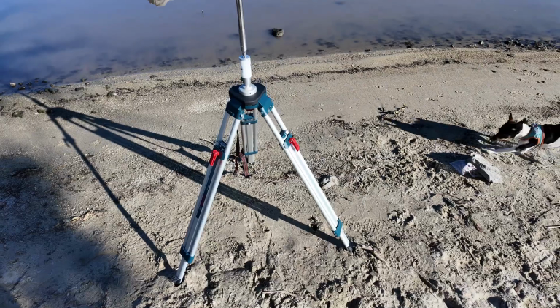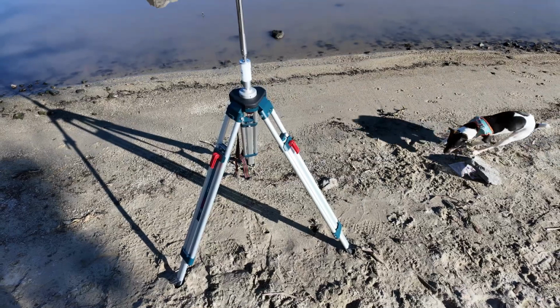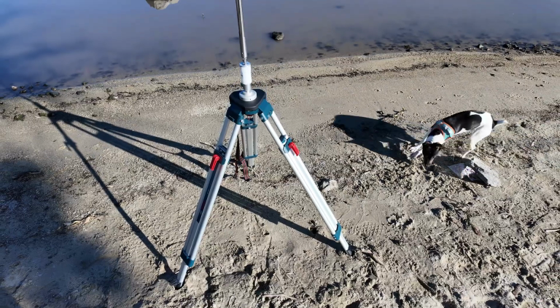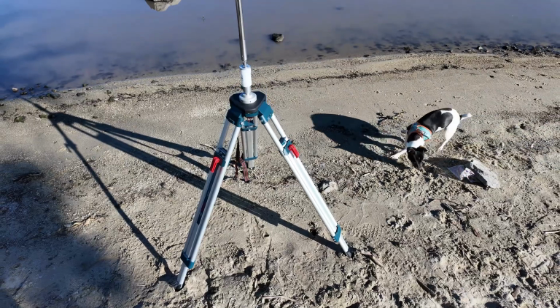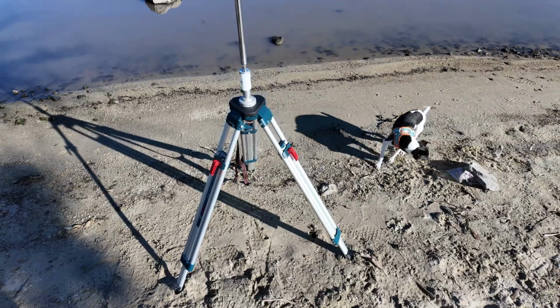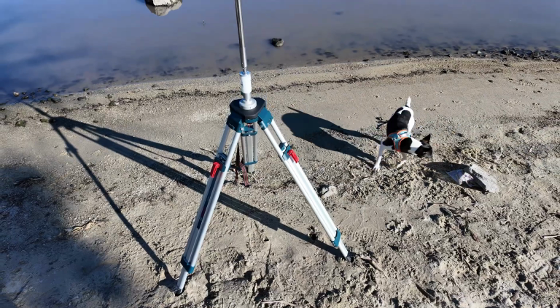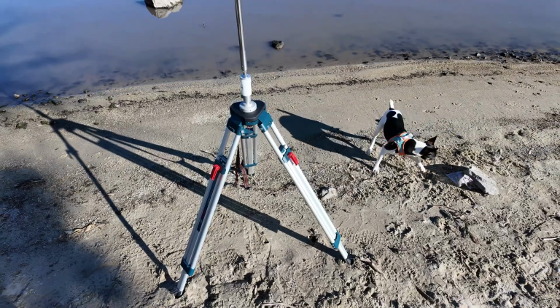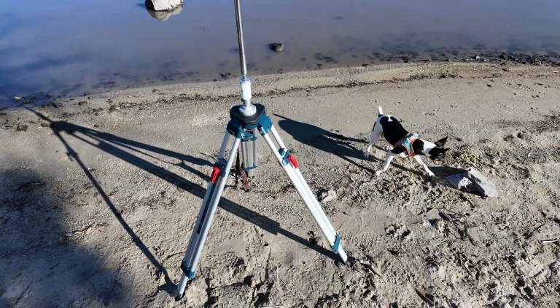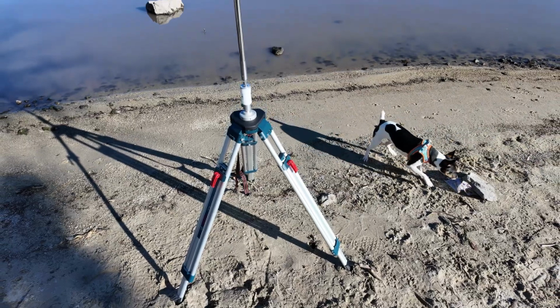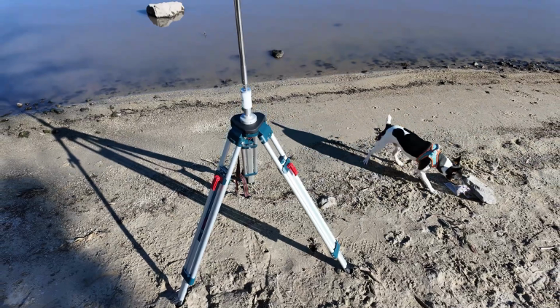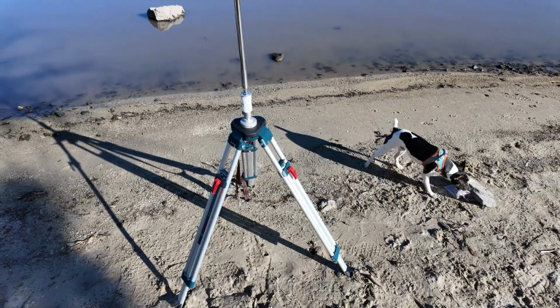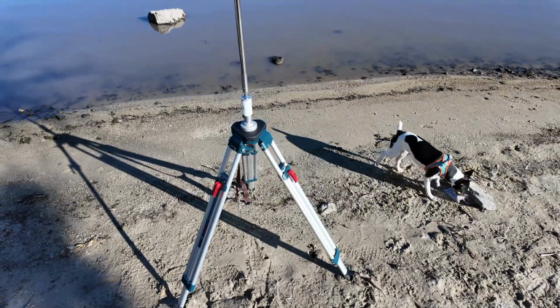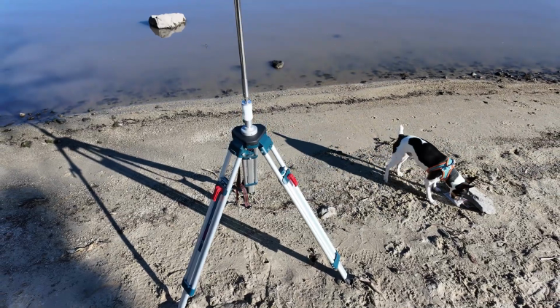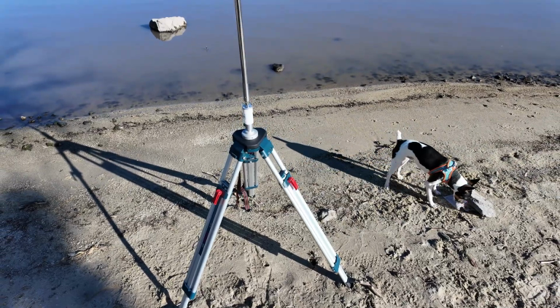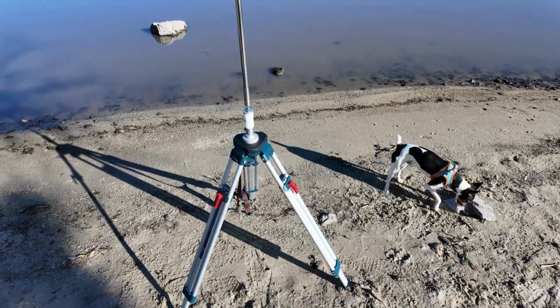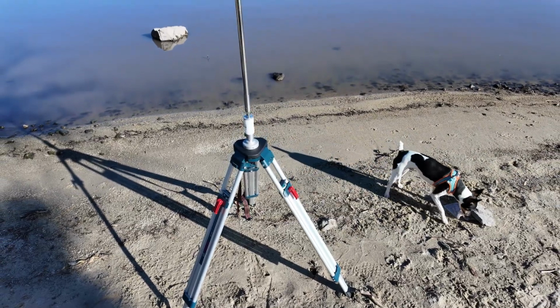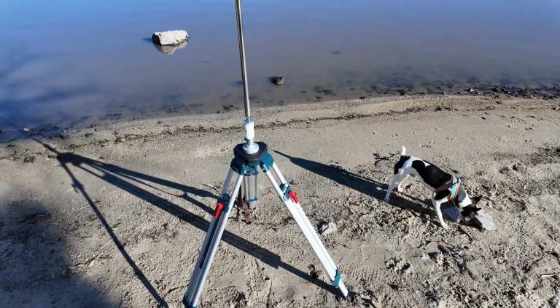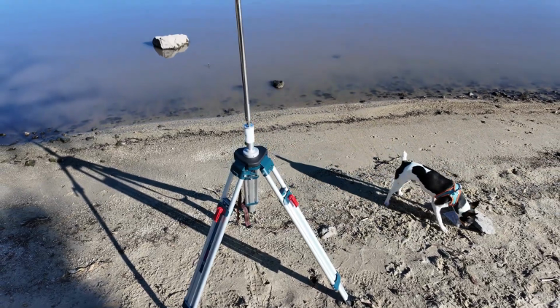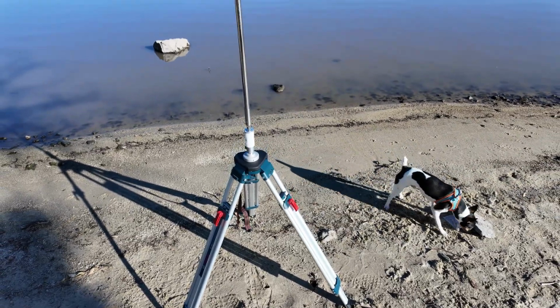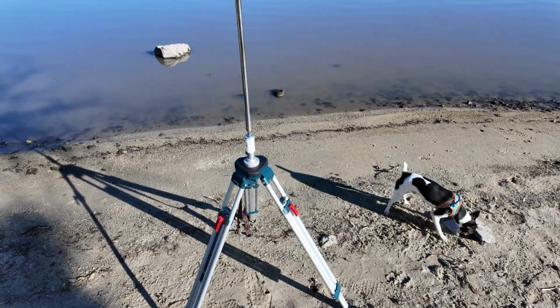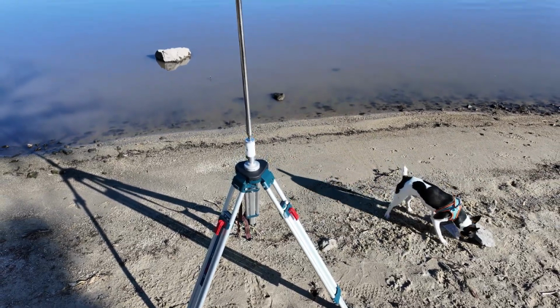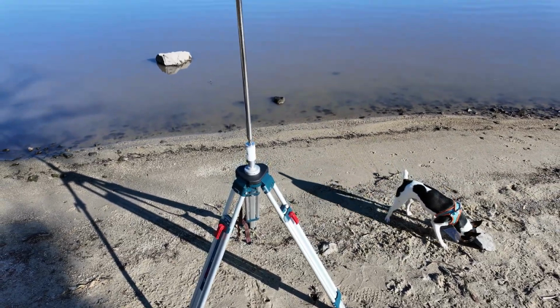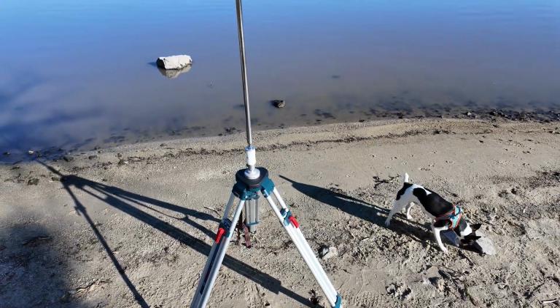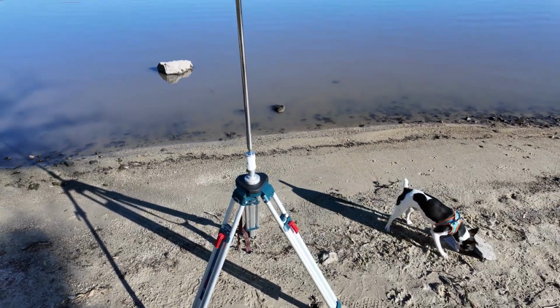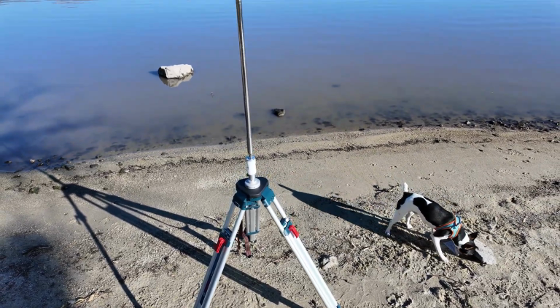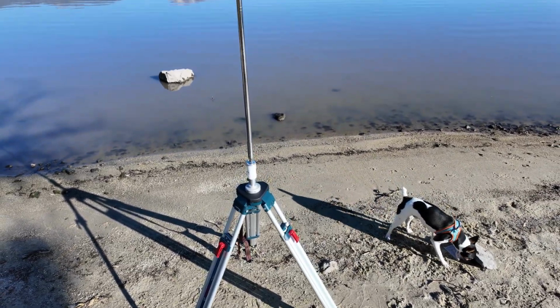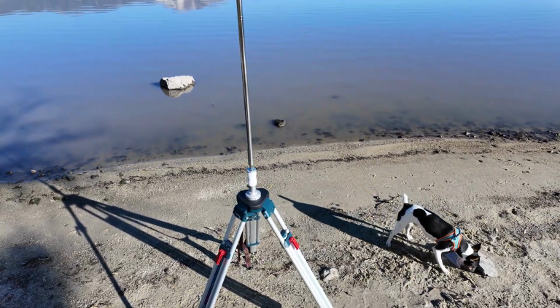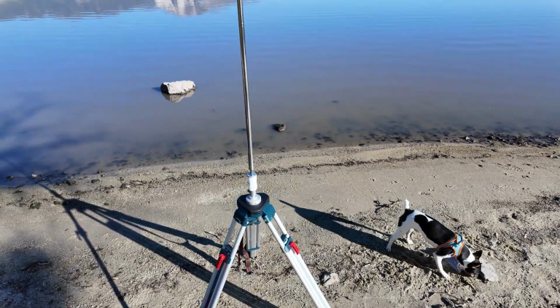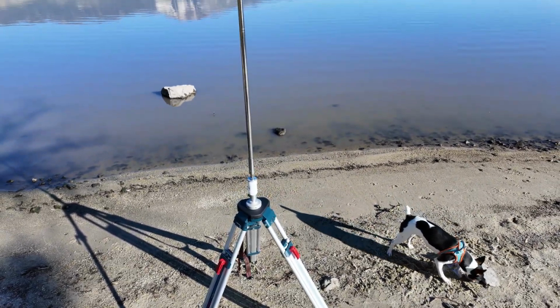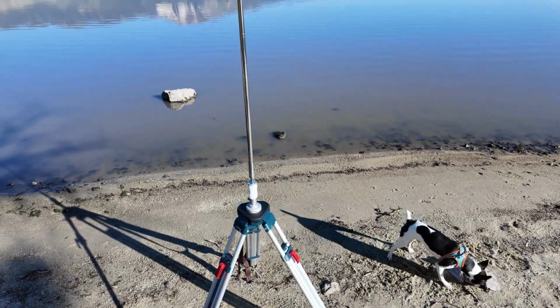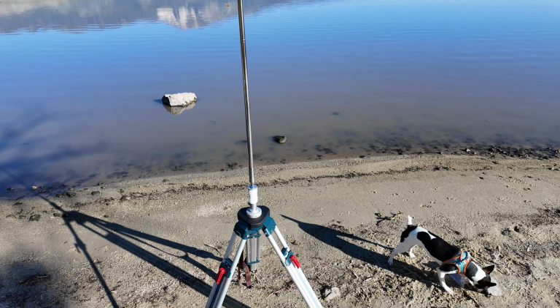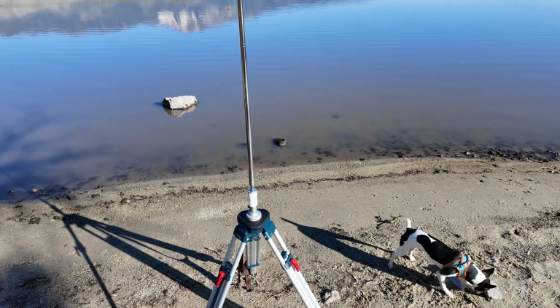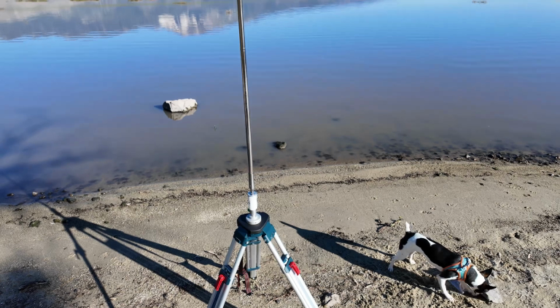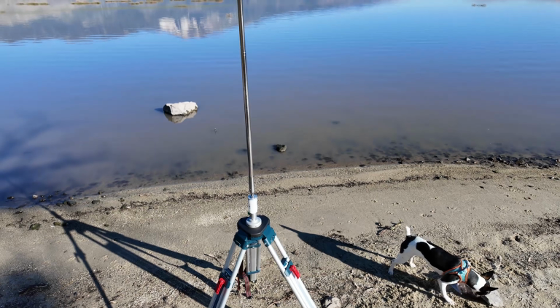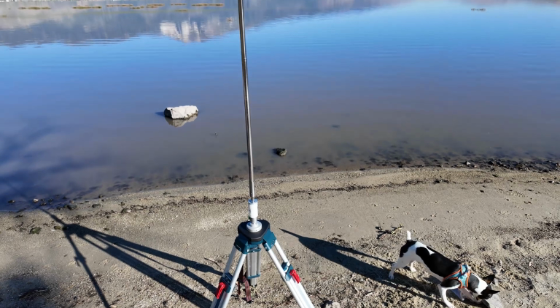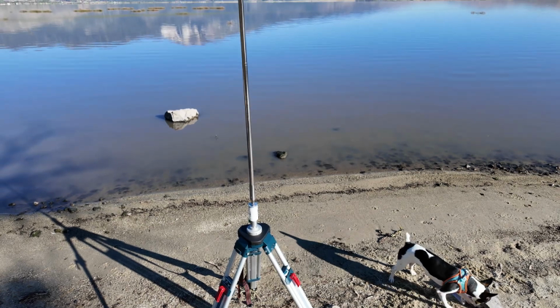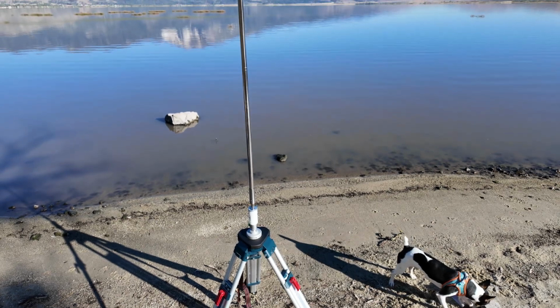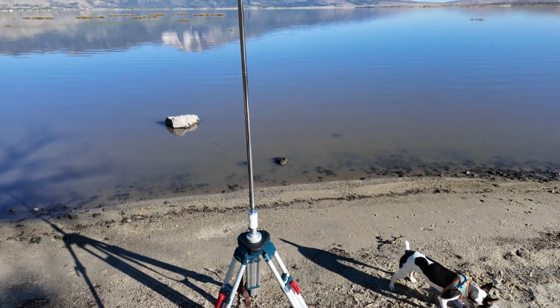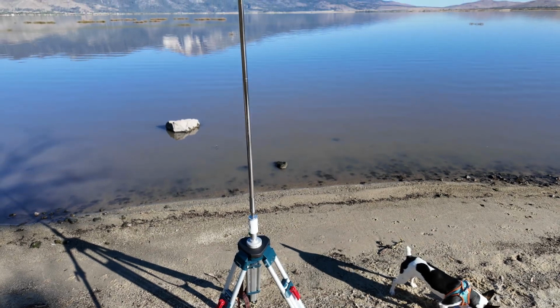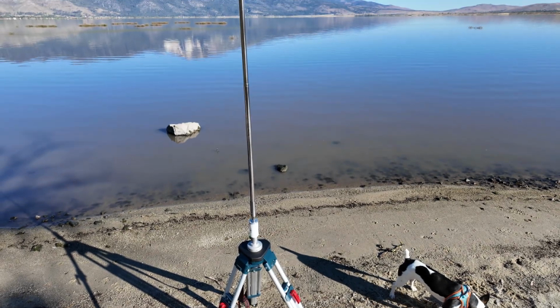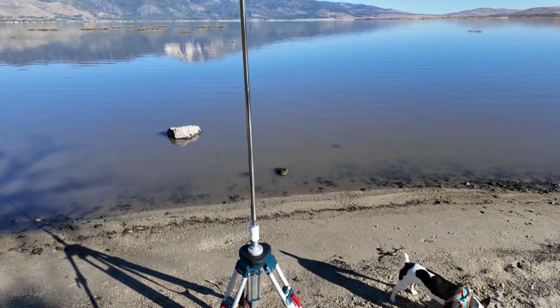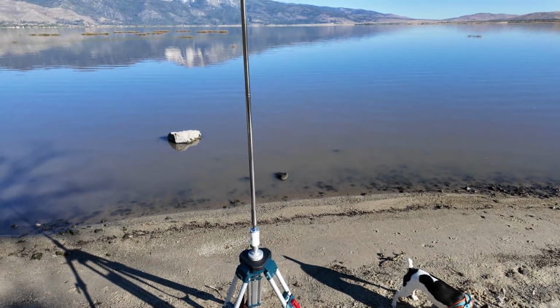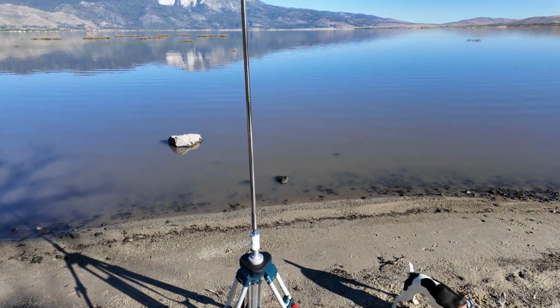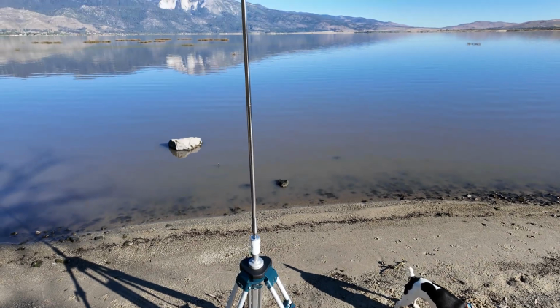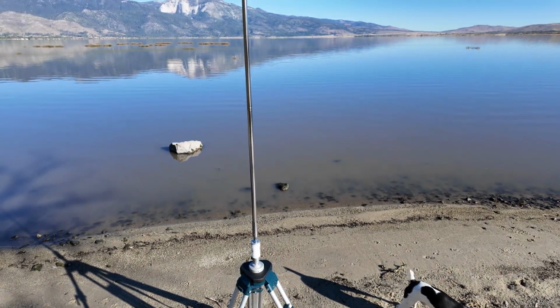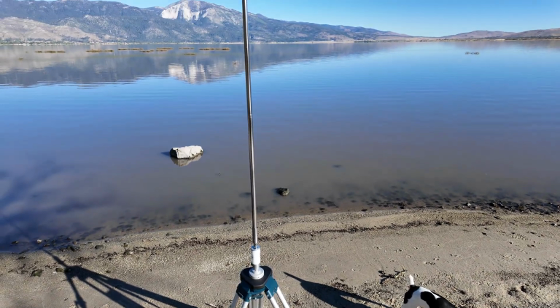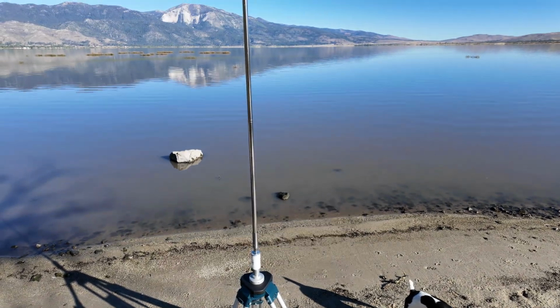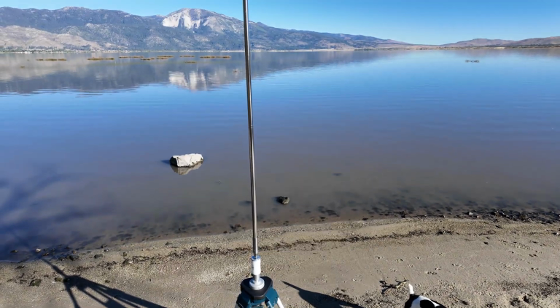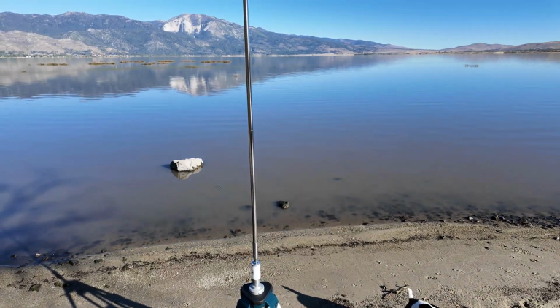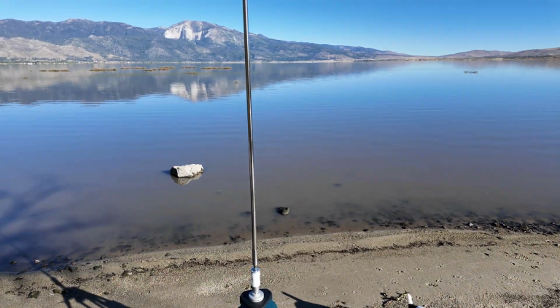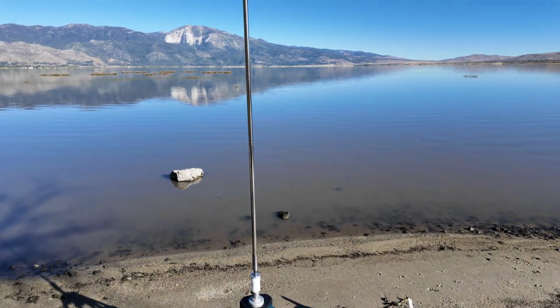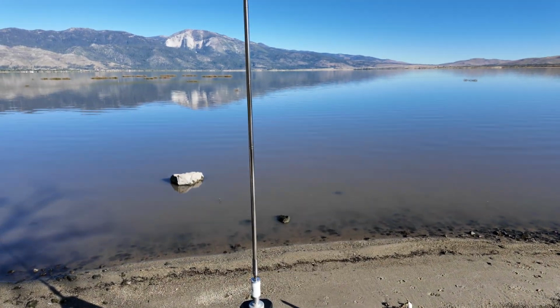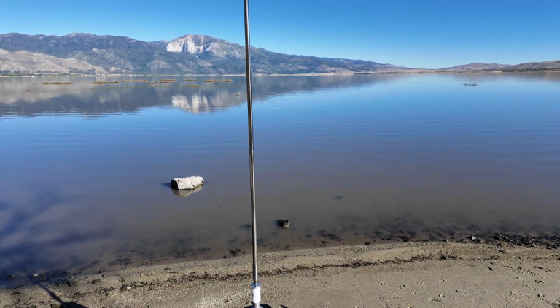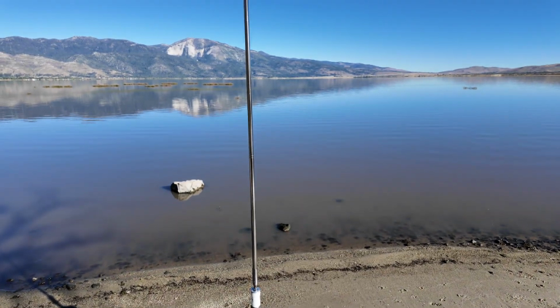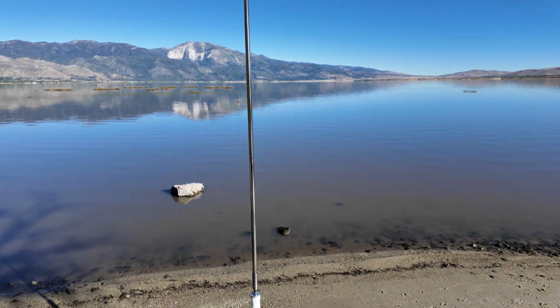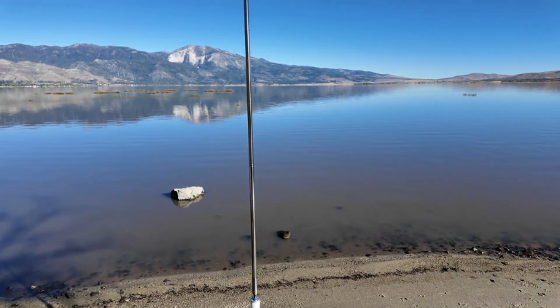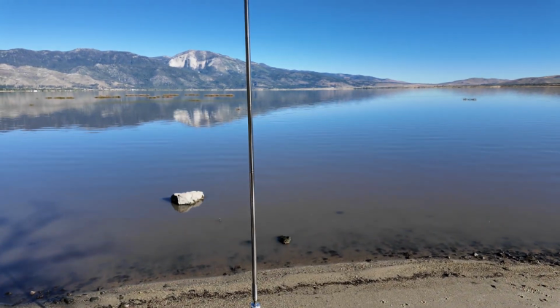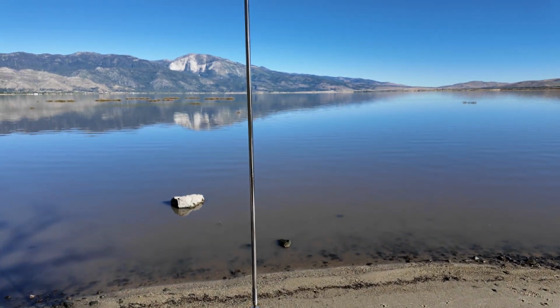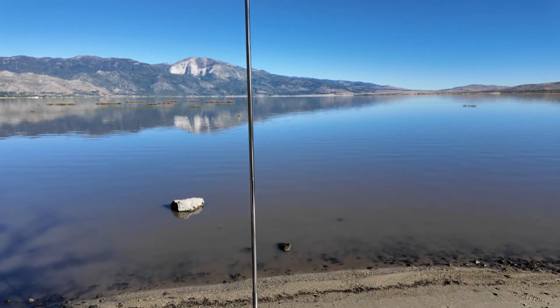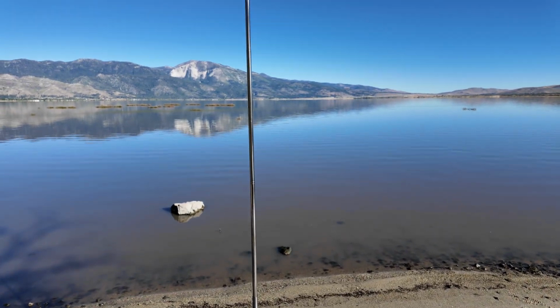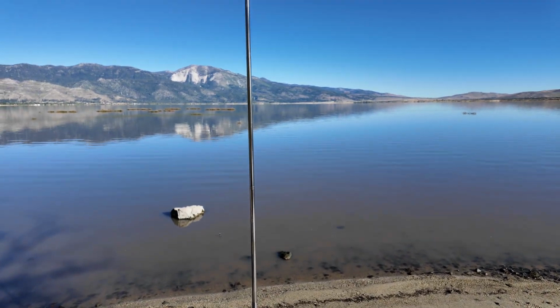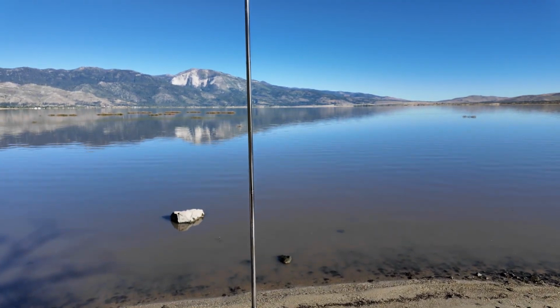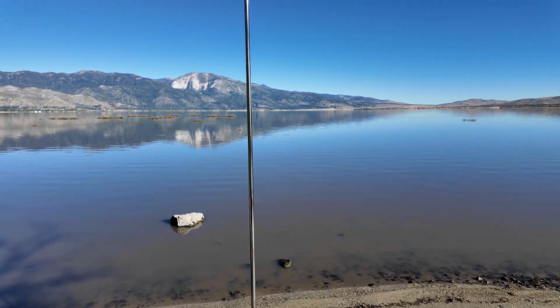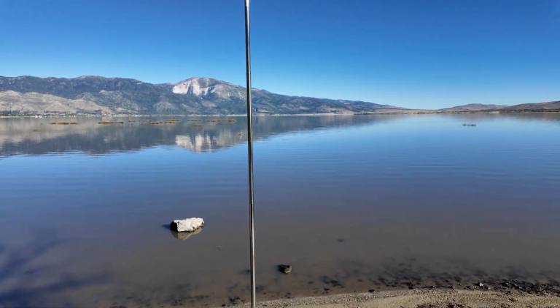Here it is all extended fully to the 25 feet. I haven't put my counterpoise wires on yet.